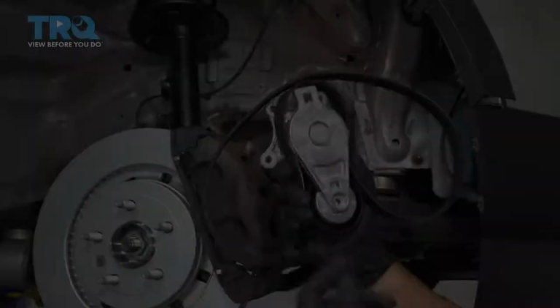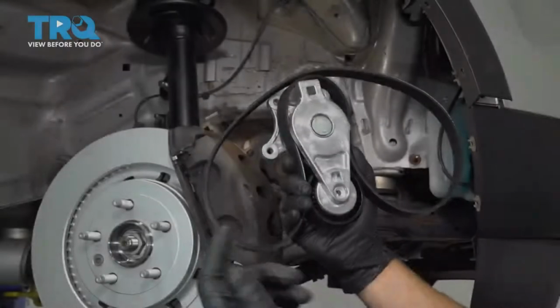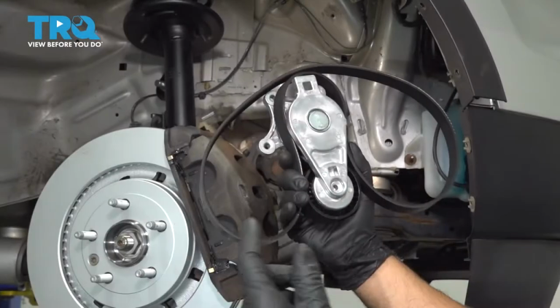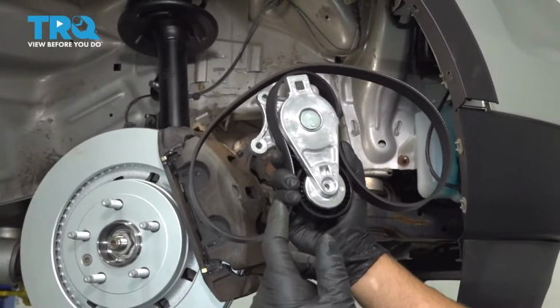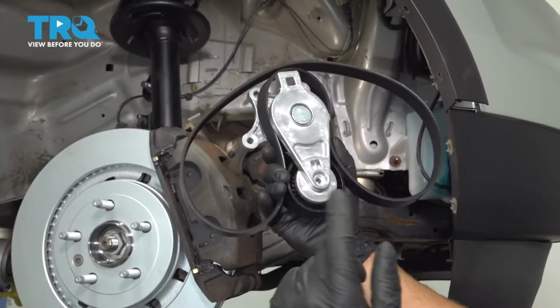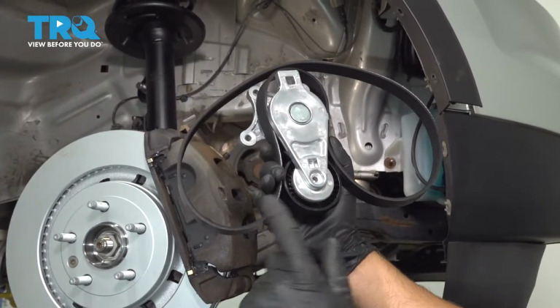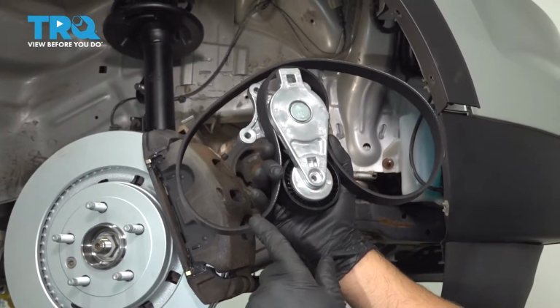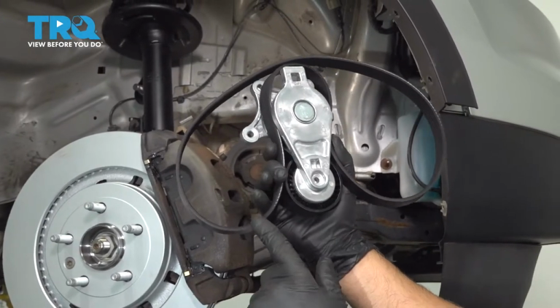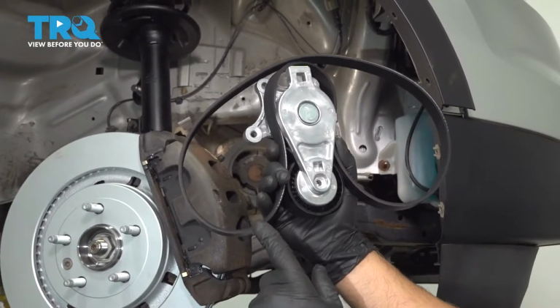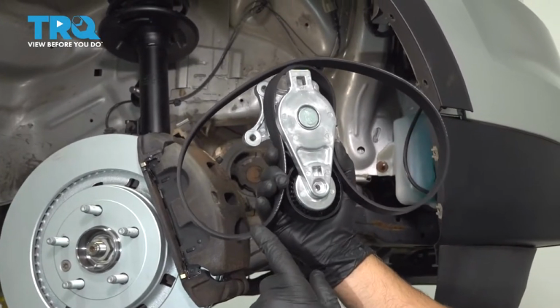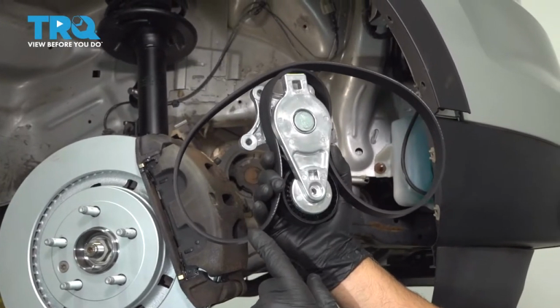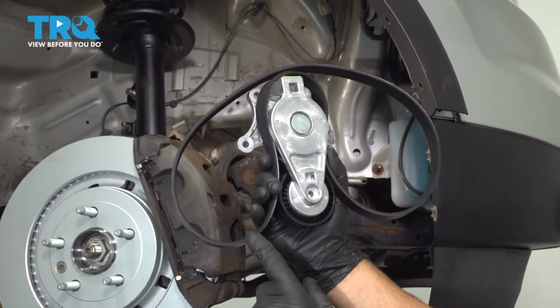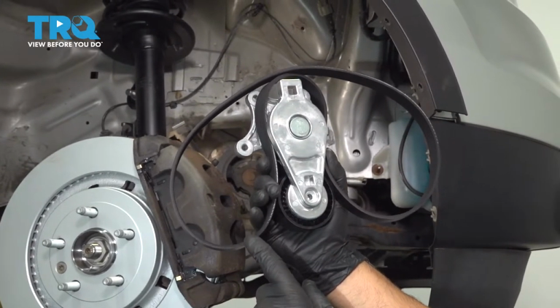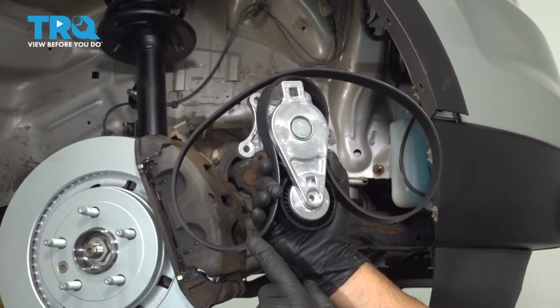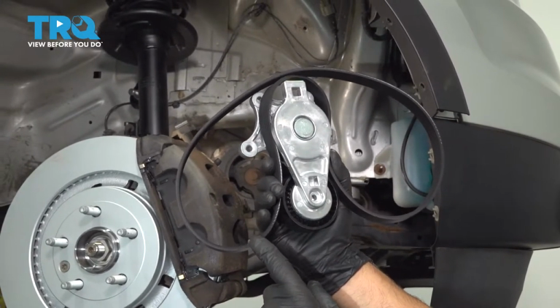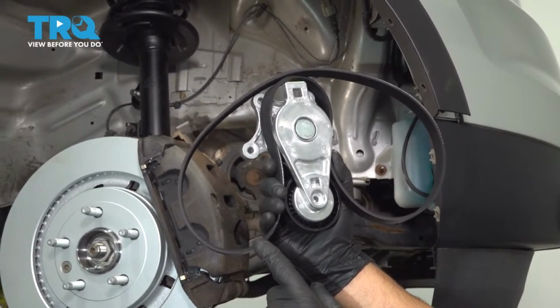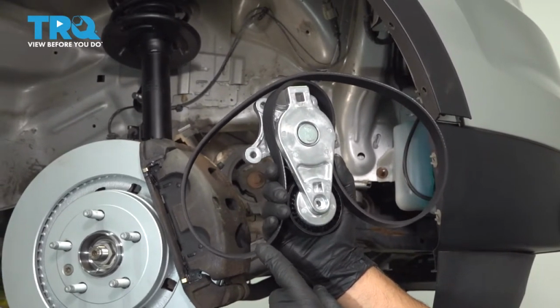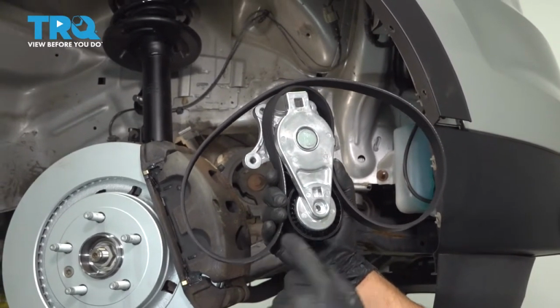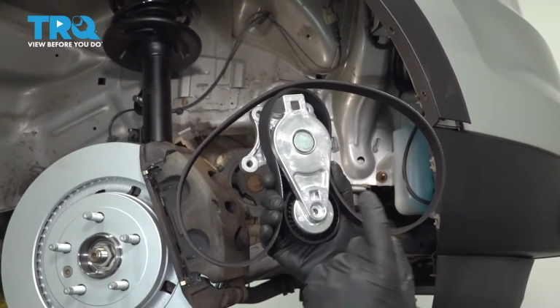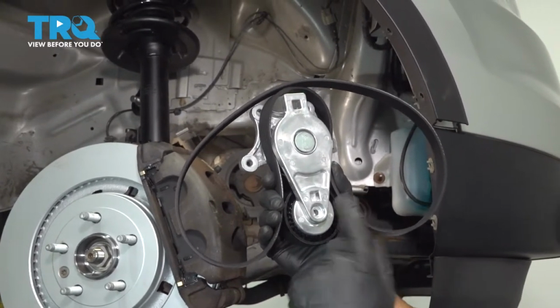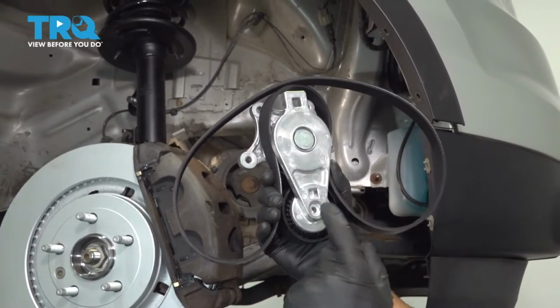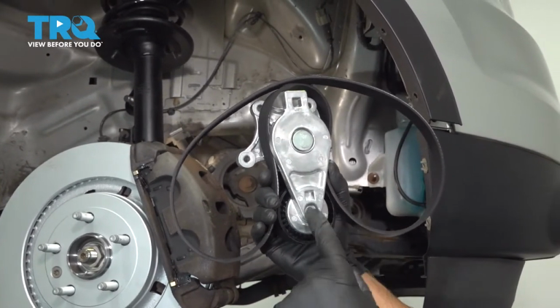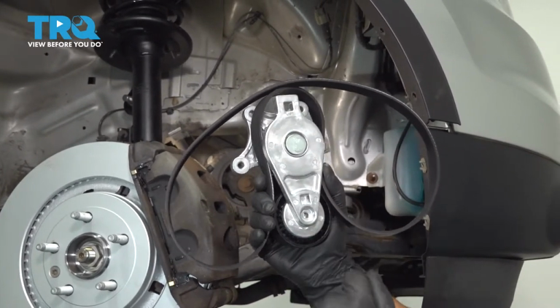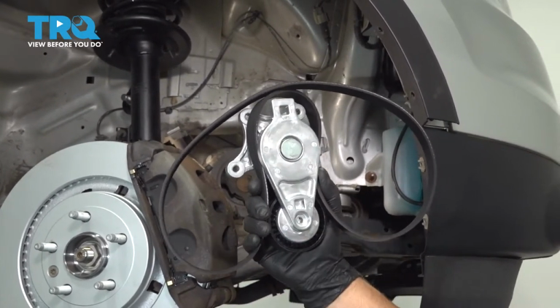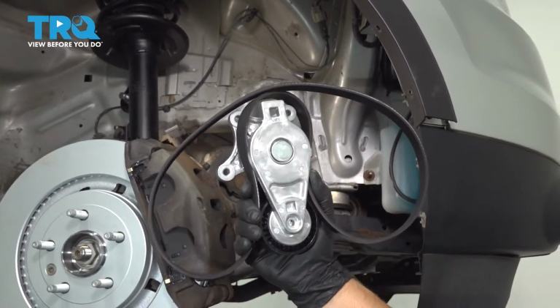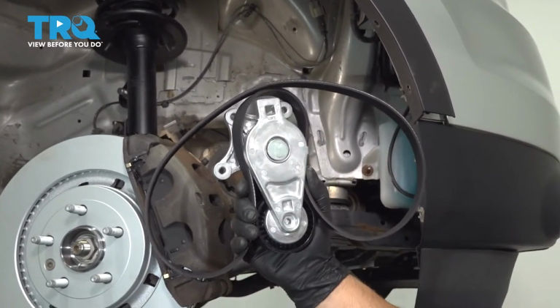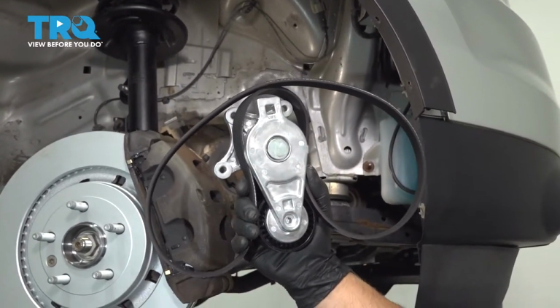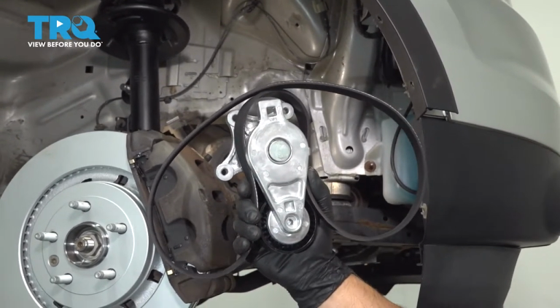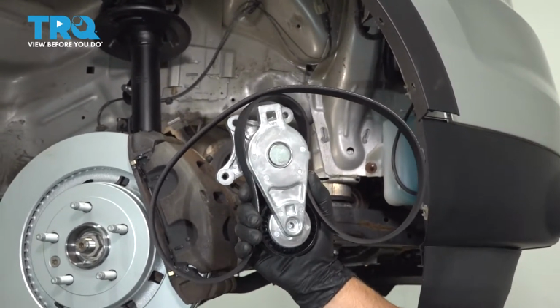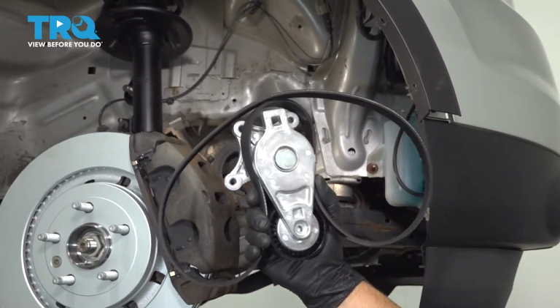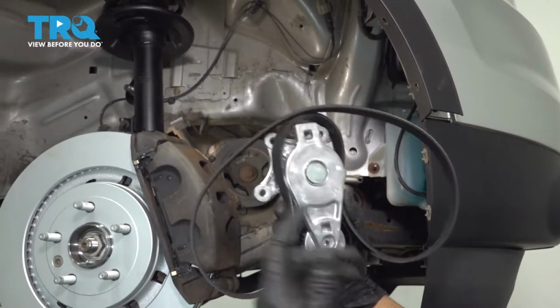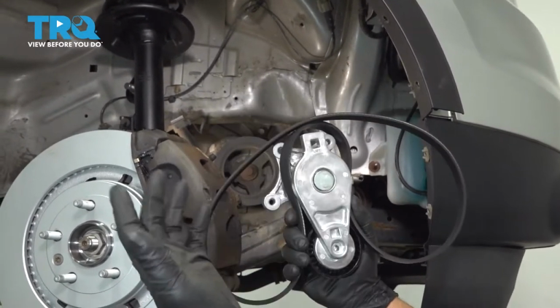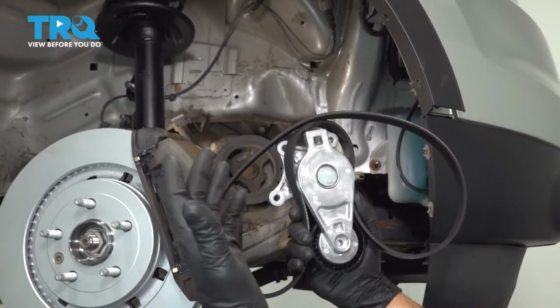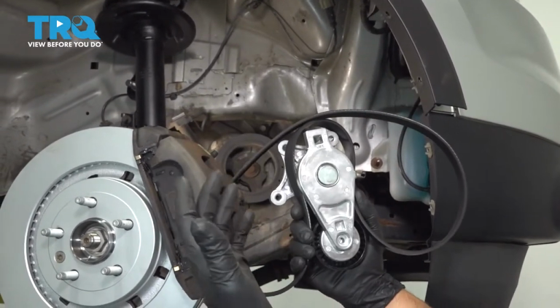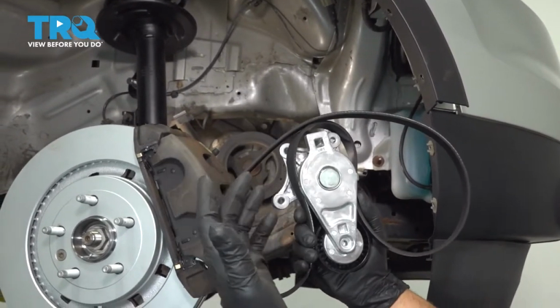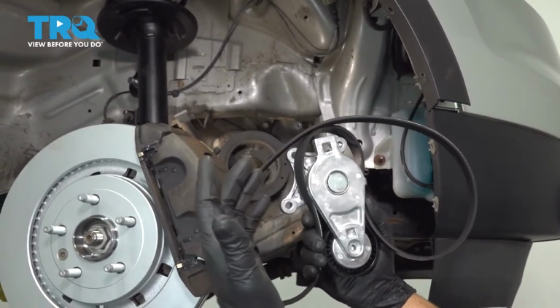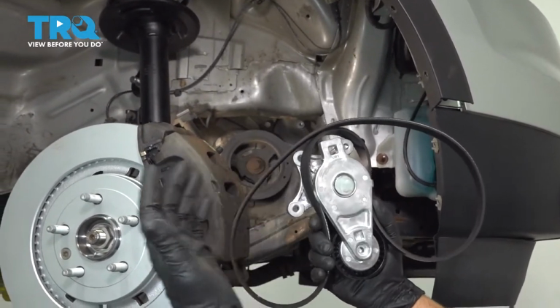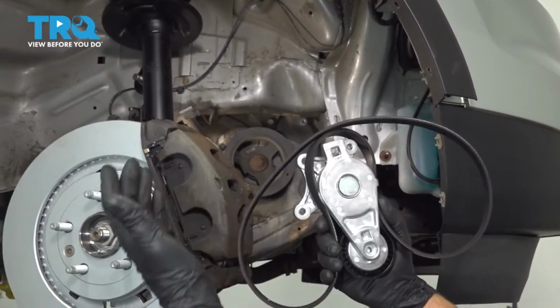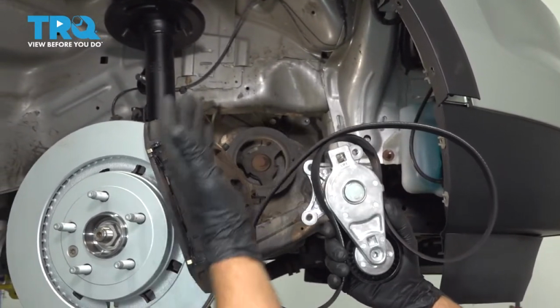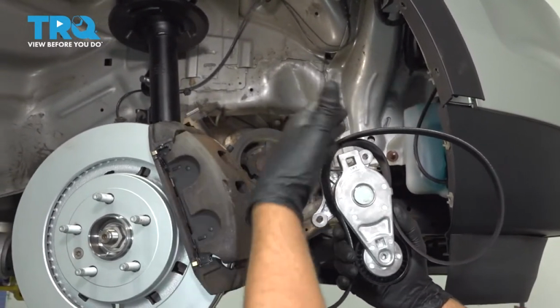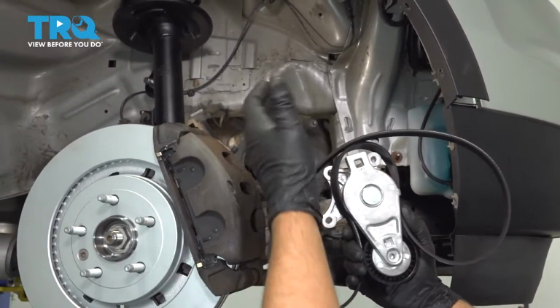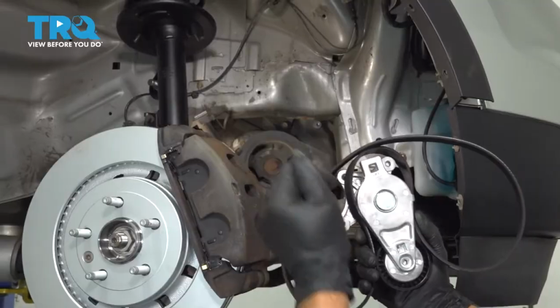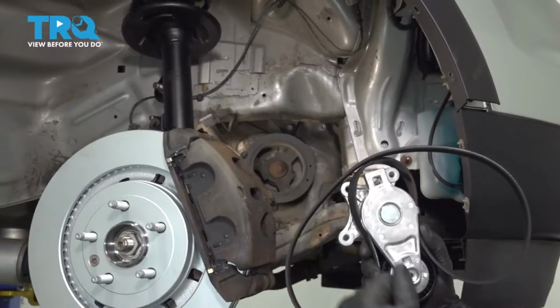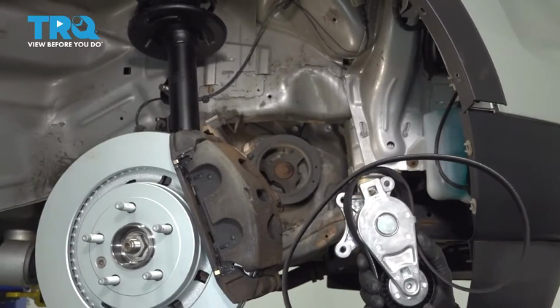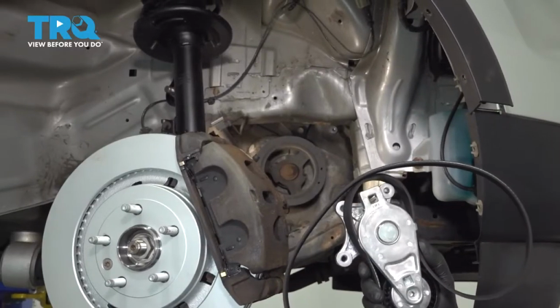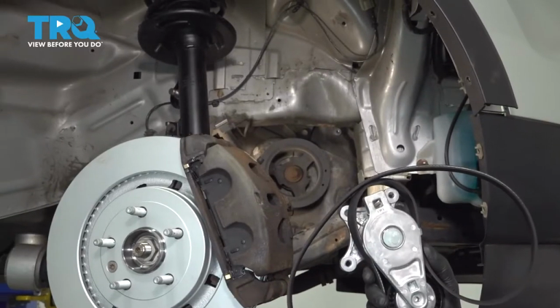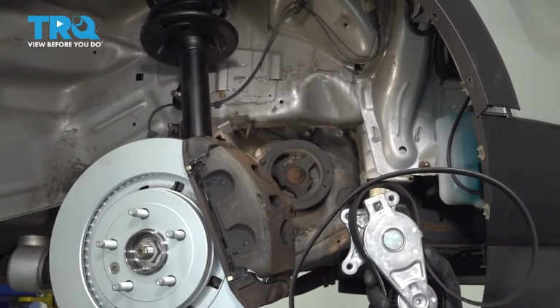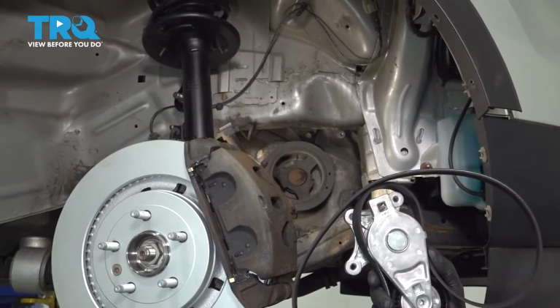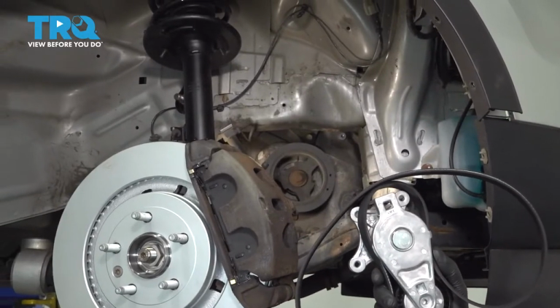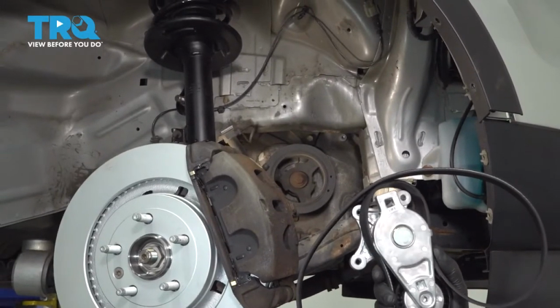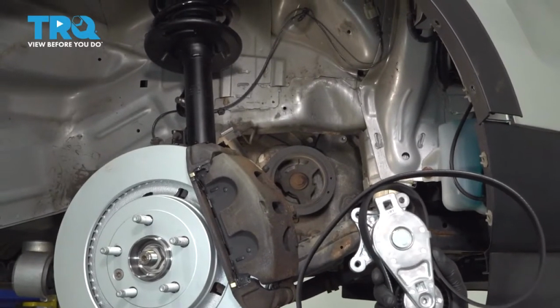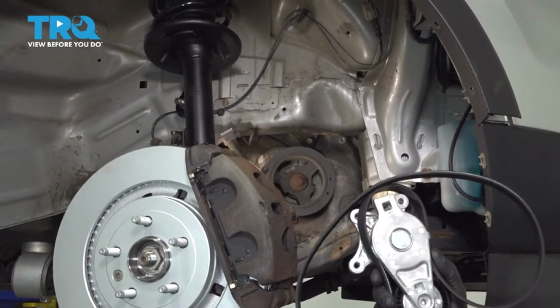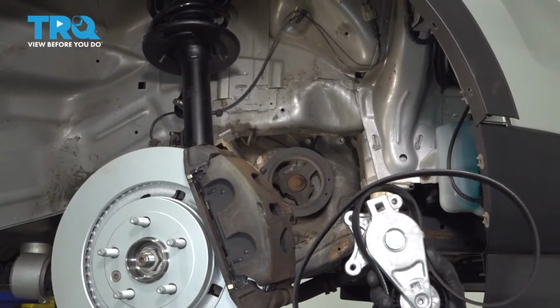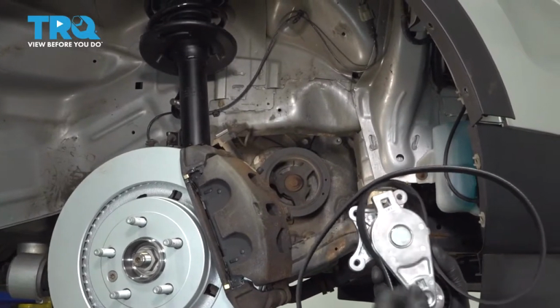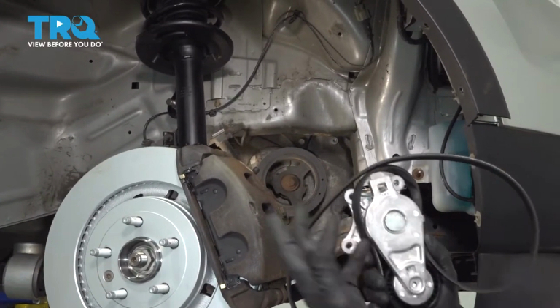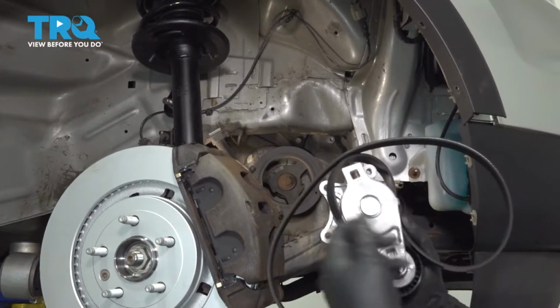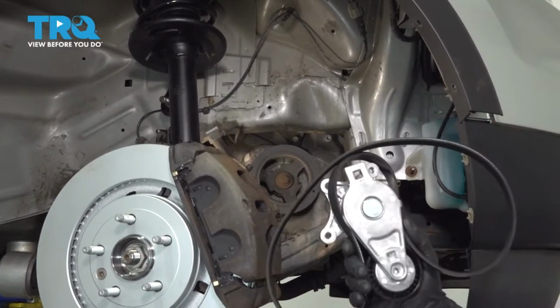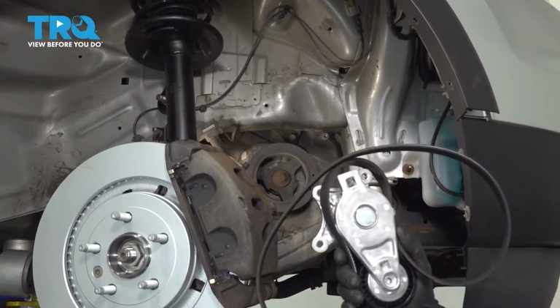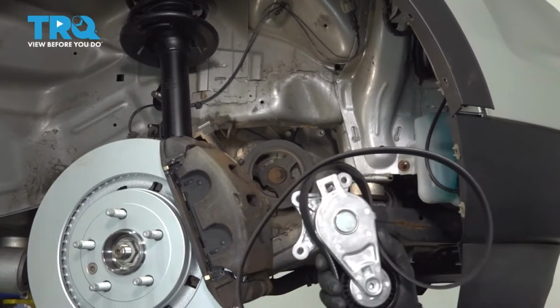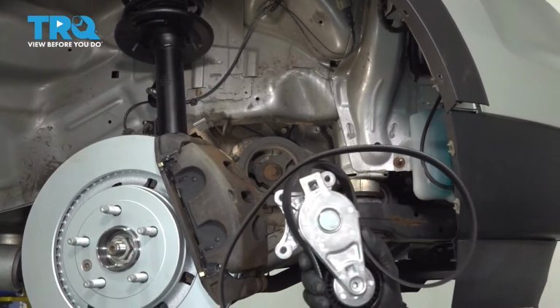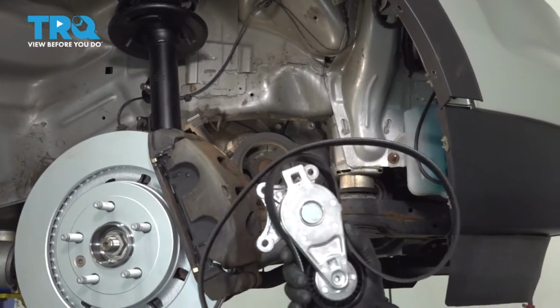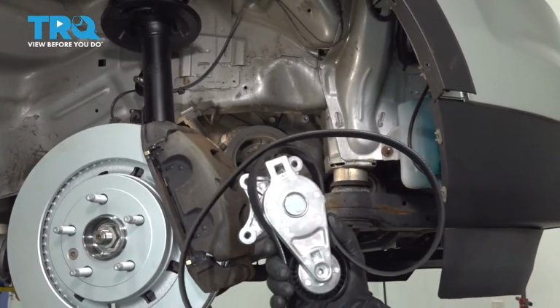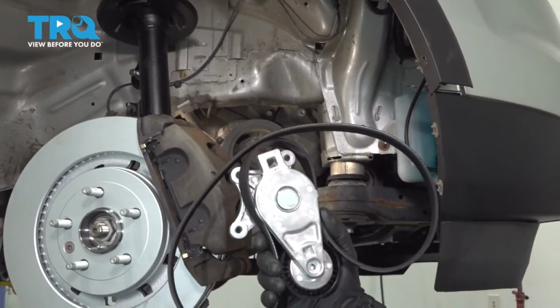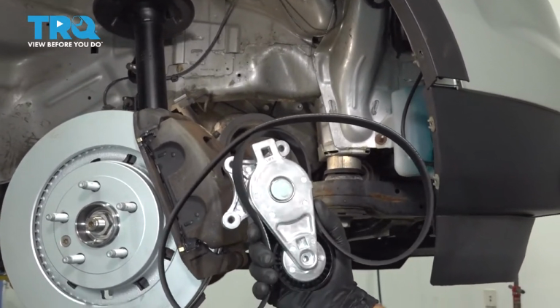In this video, we're going to replace the serpentine belt and the tensioner. It's located in the passenger side wheel well, so let's get started.